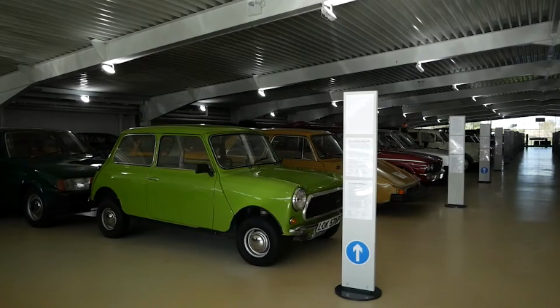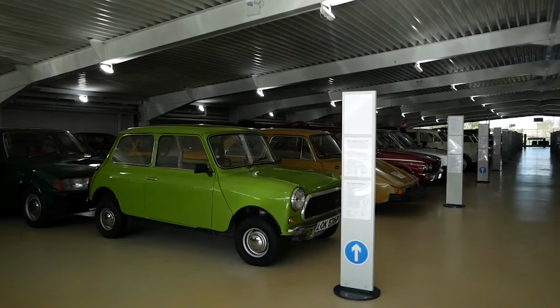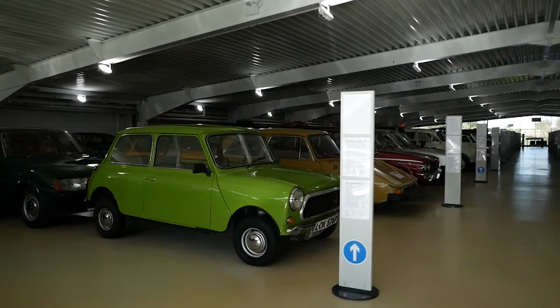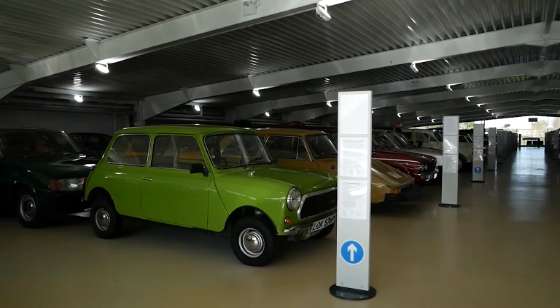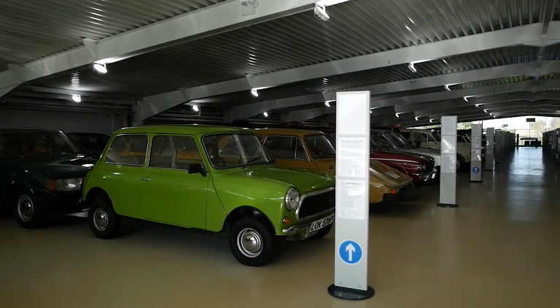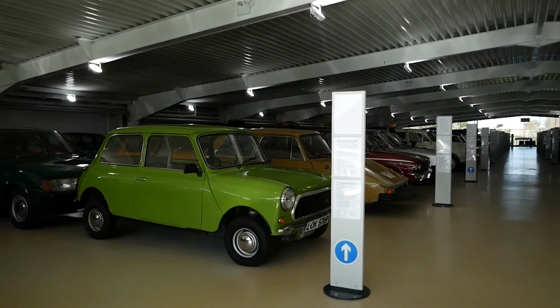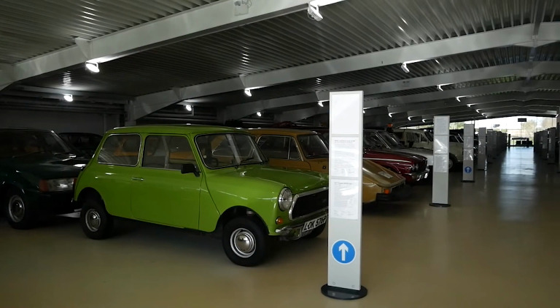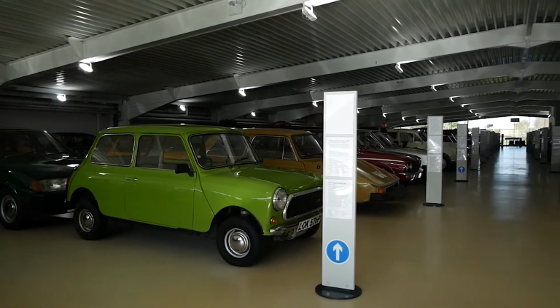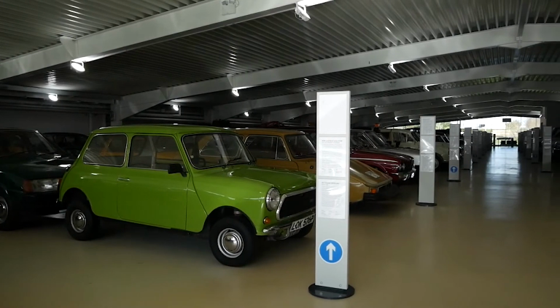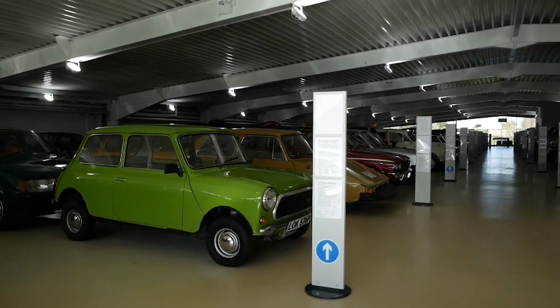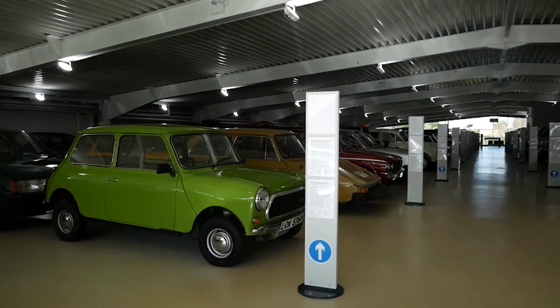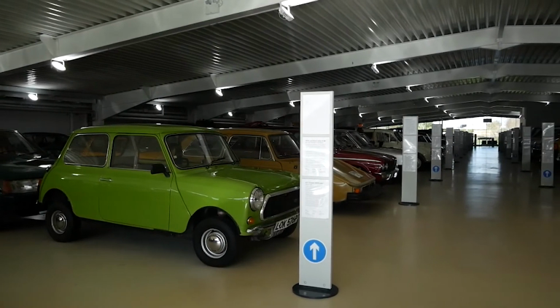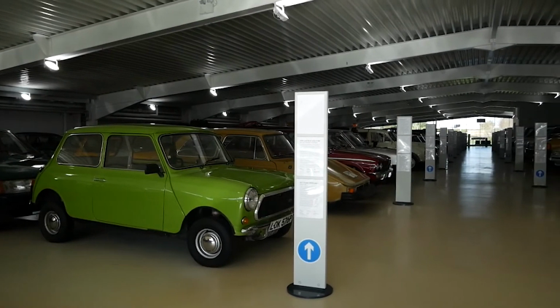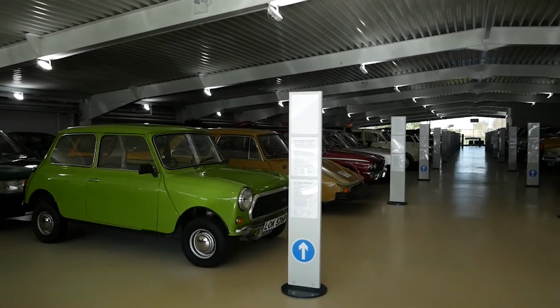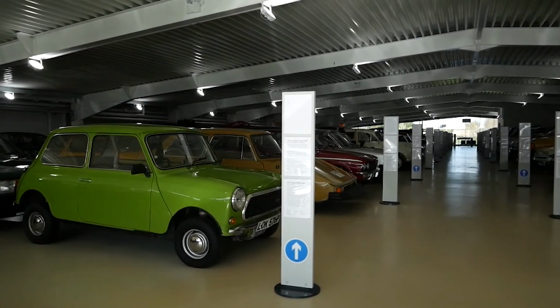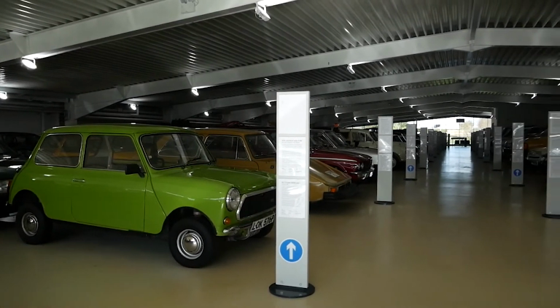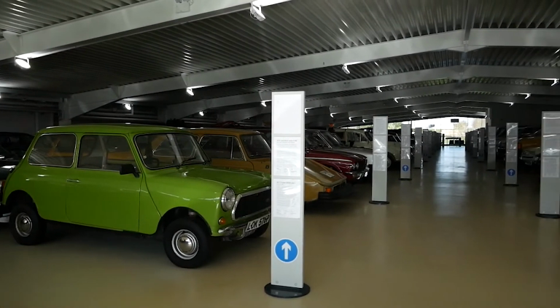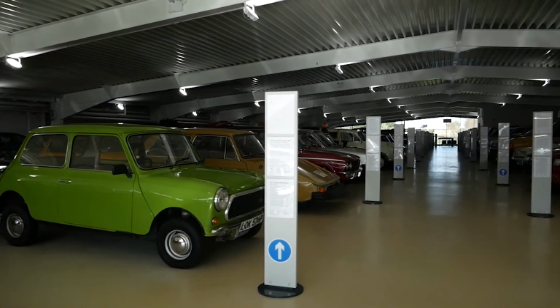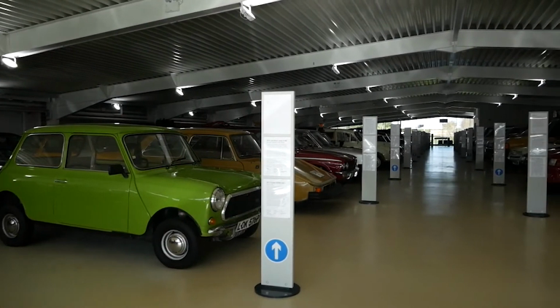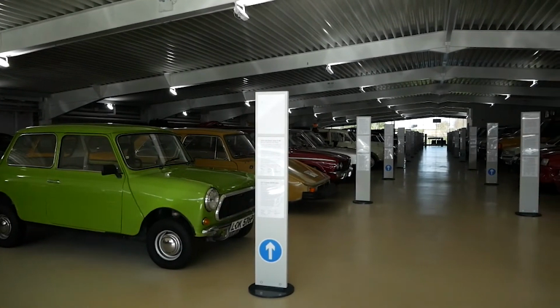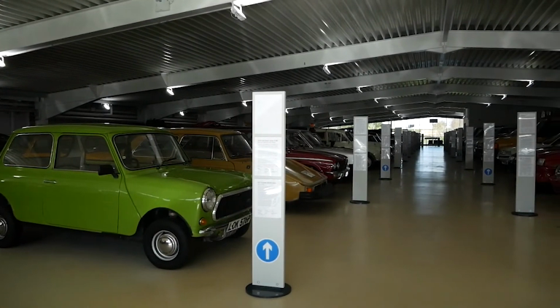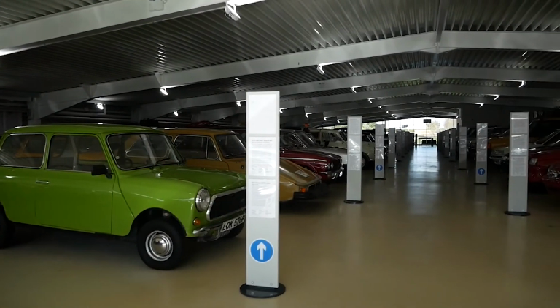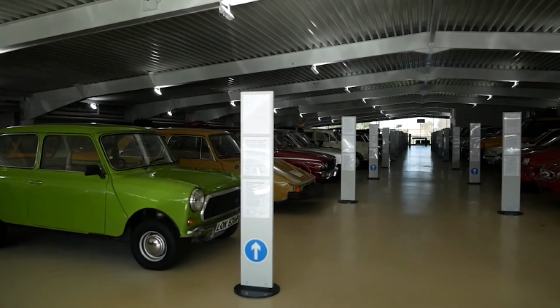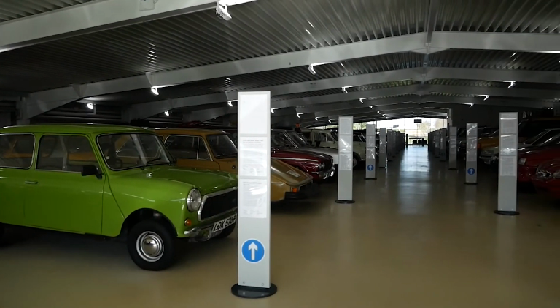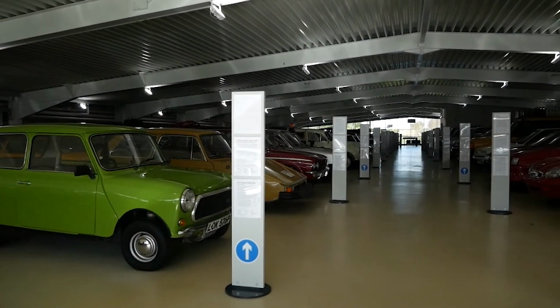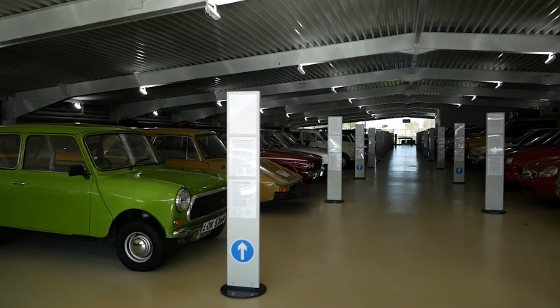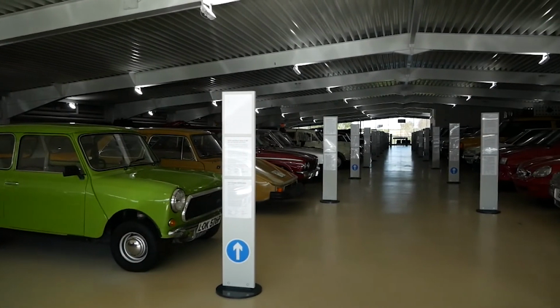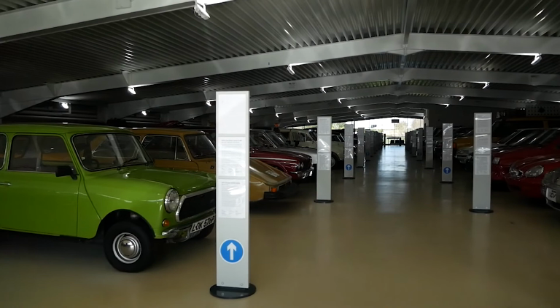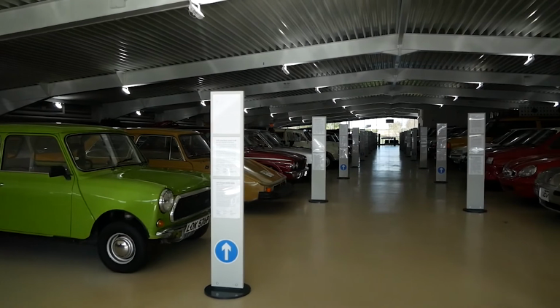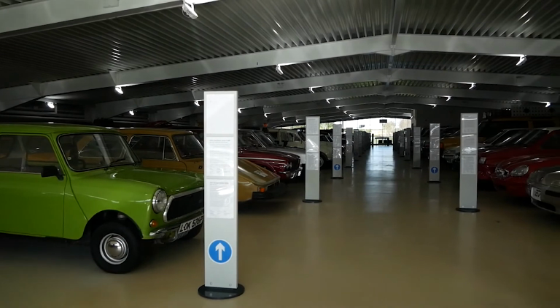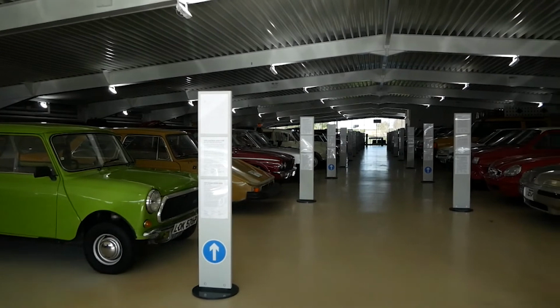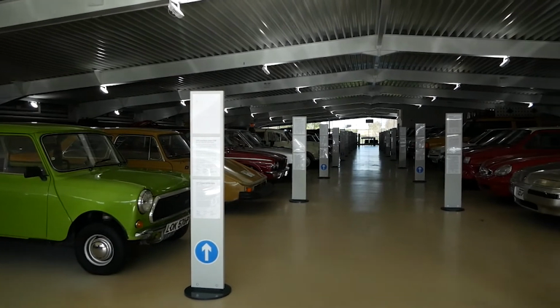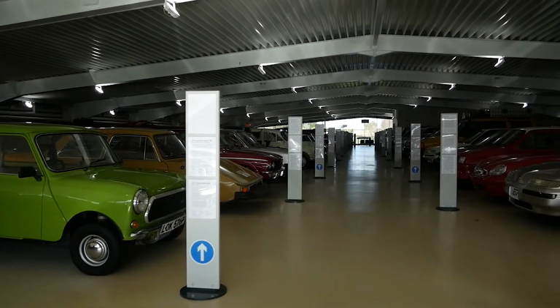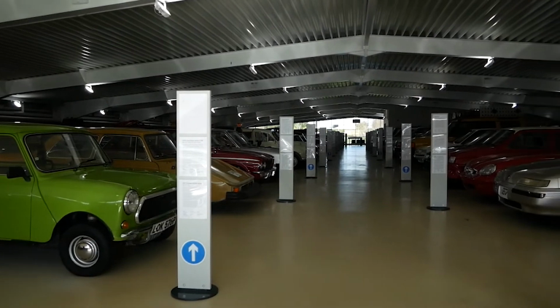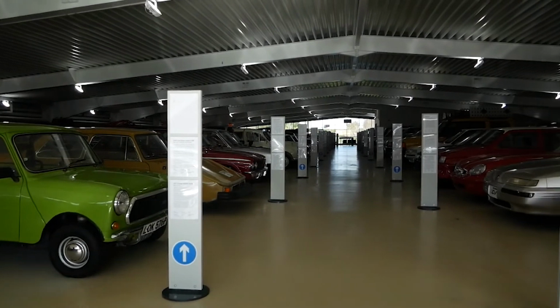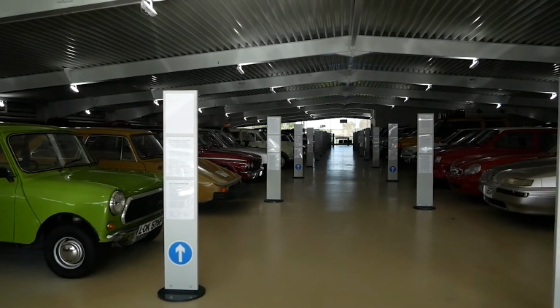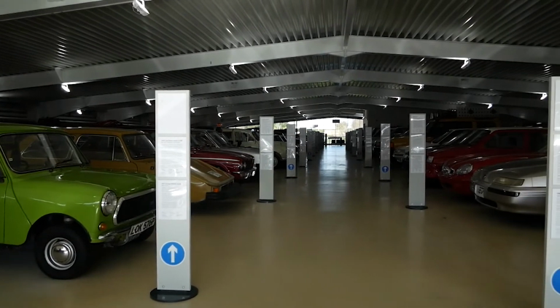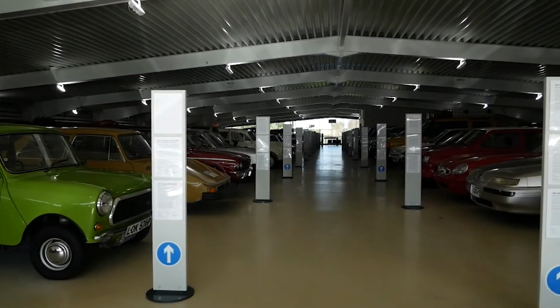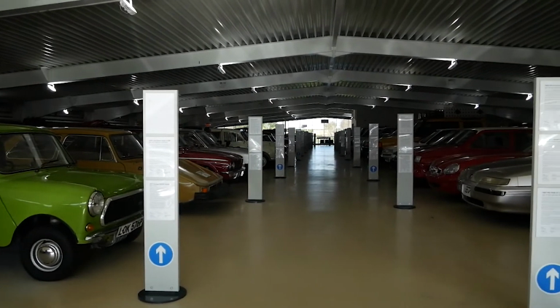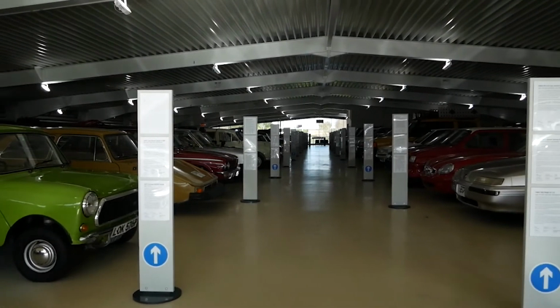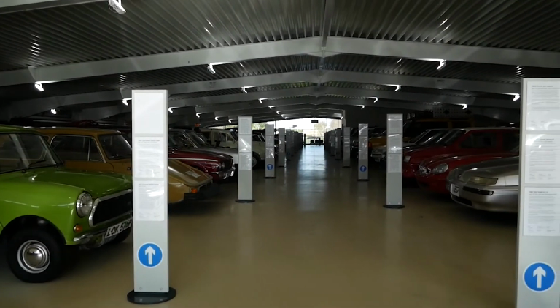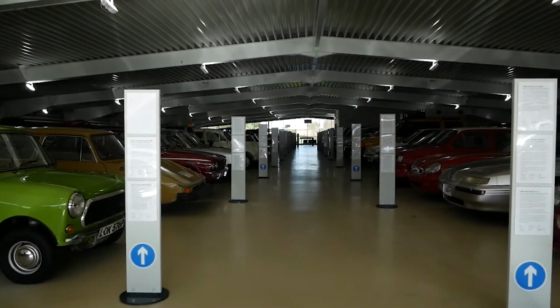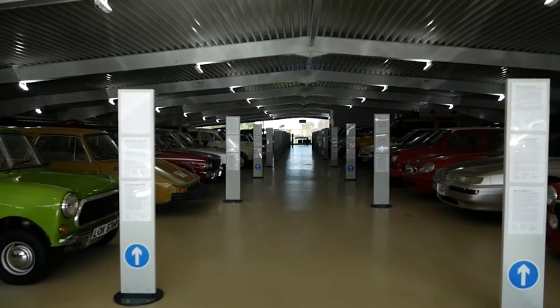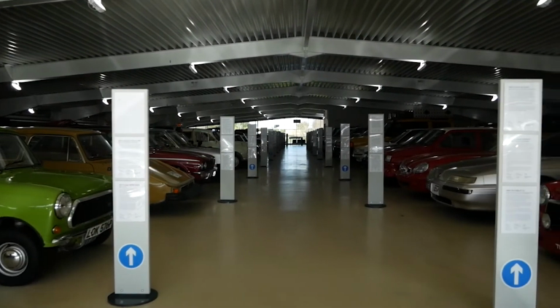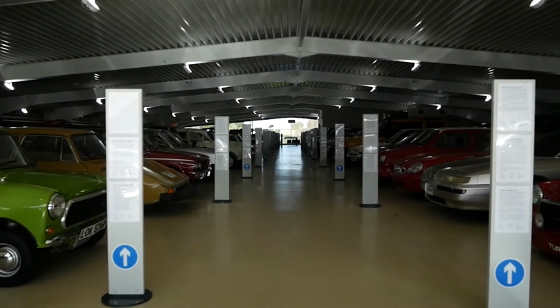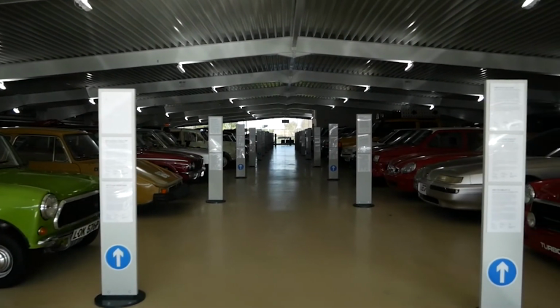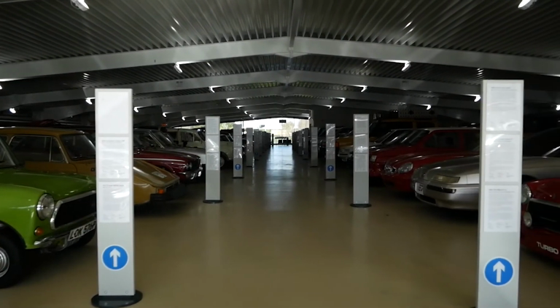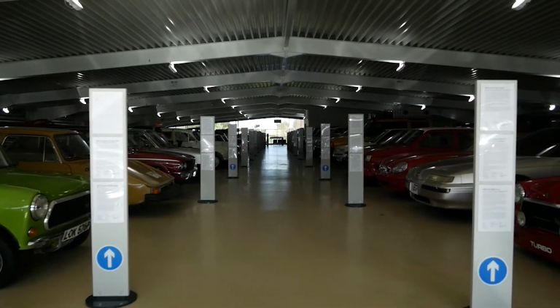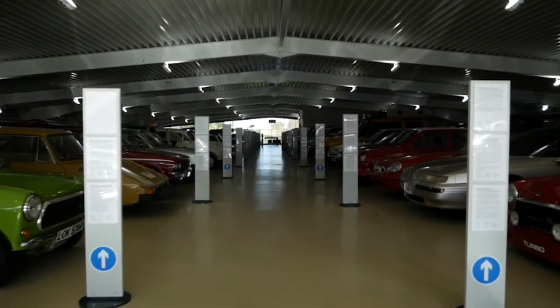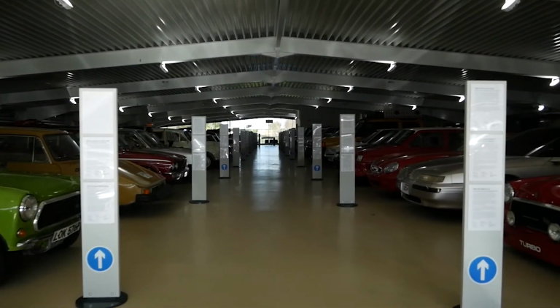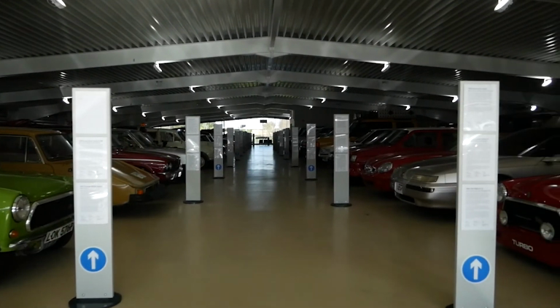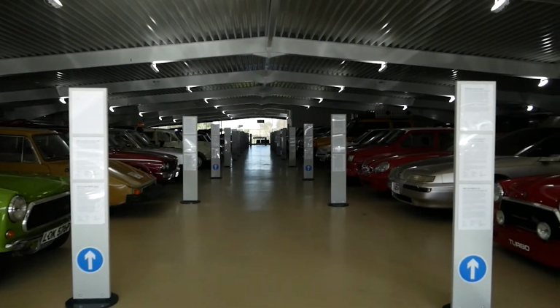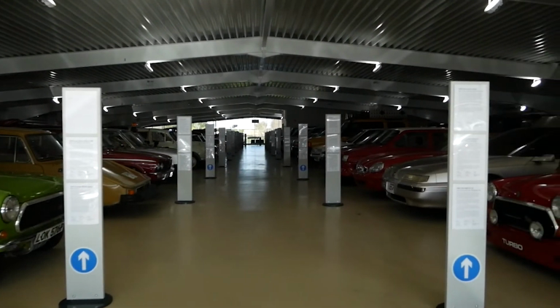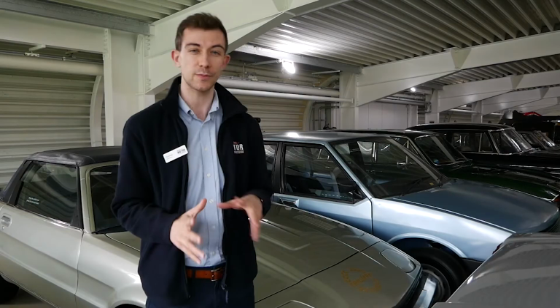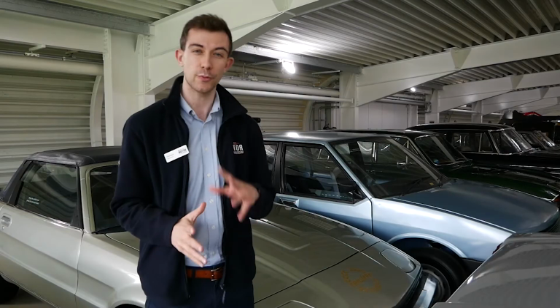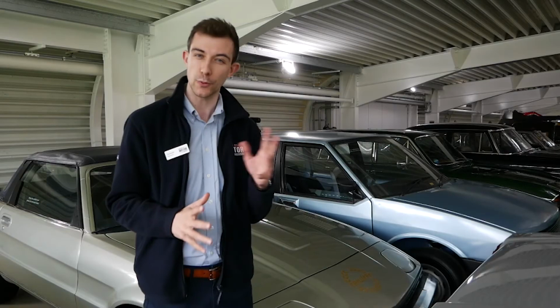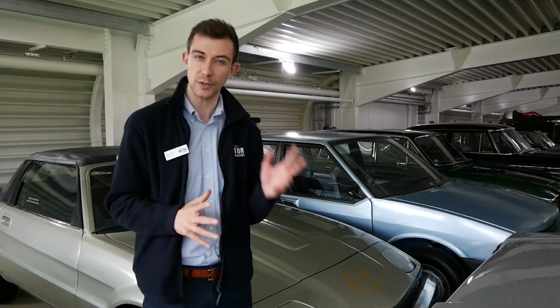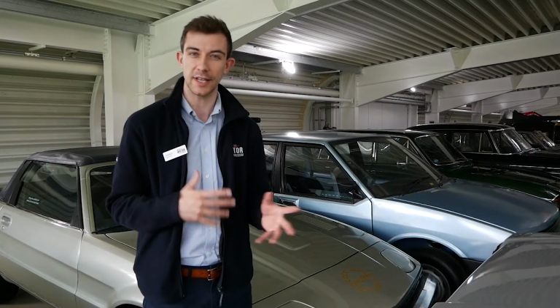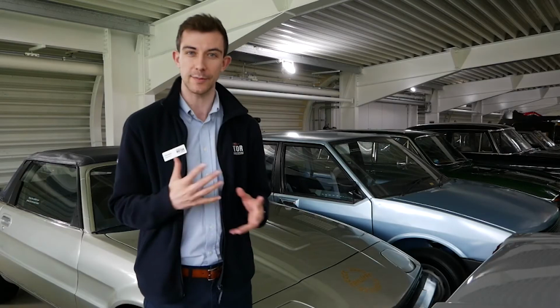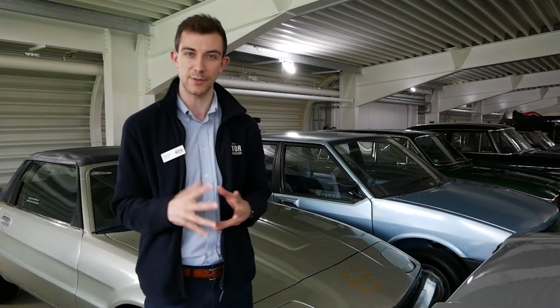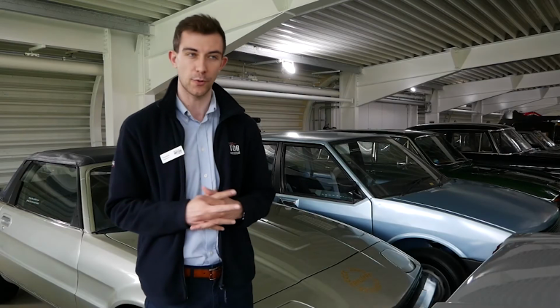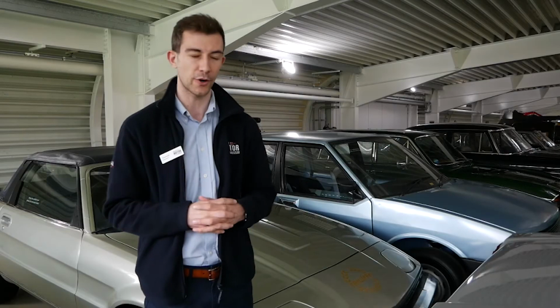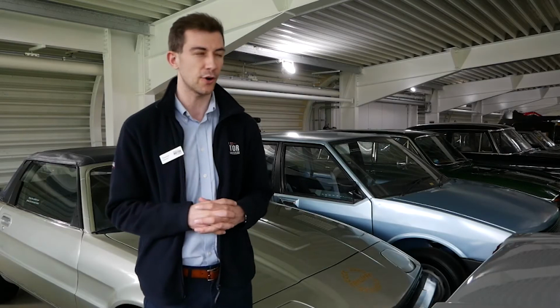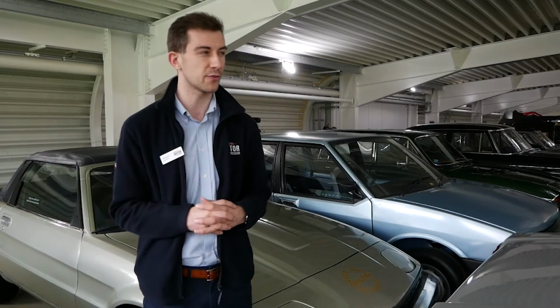It's a really unique collection. You will find a lot of these cars you won't really see anywhere else — prototype types and one-offs.